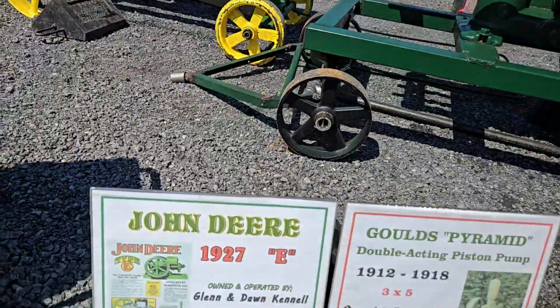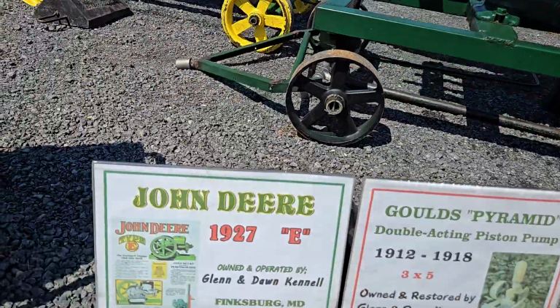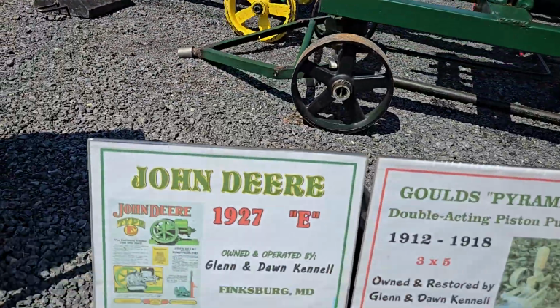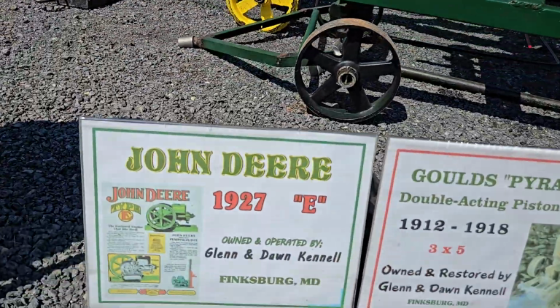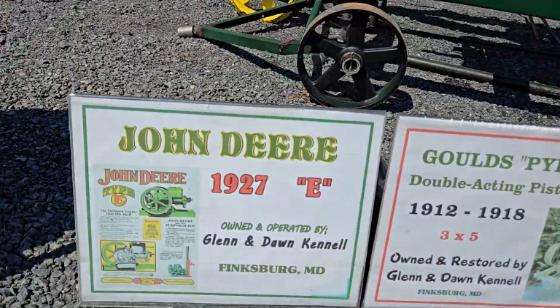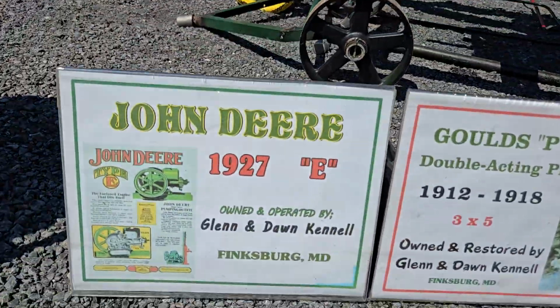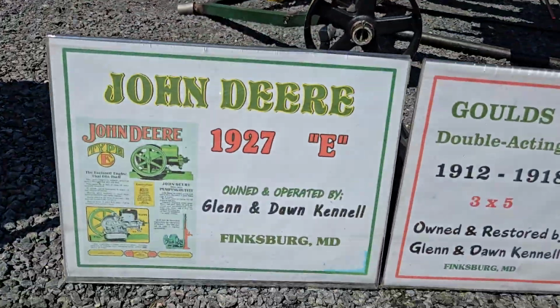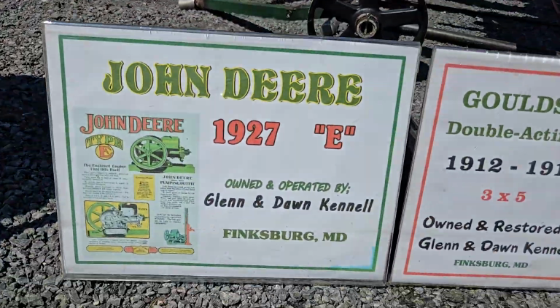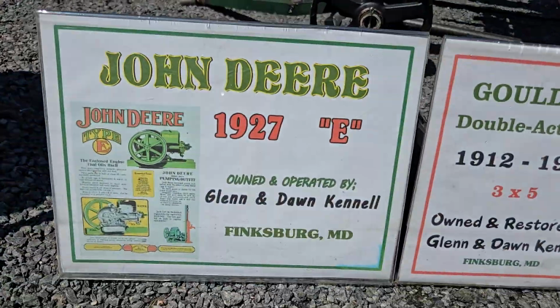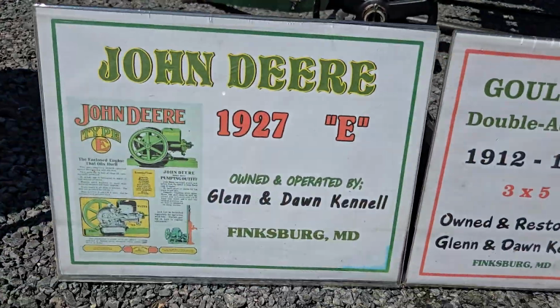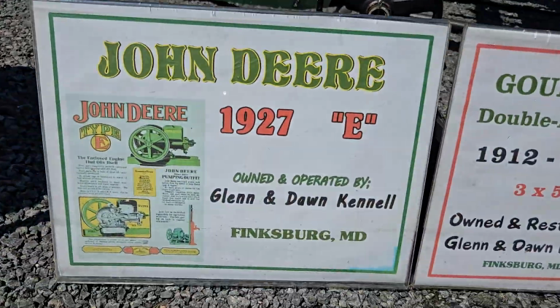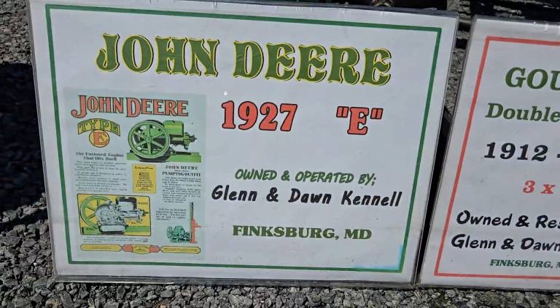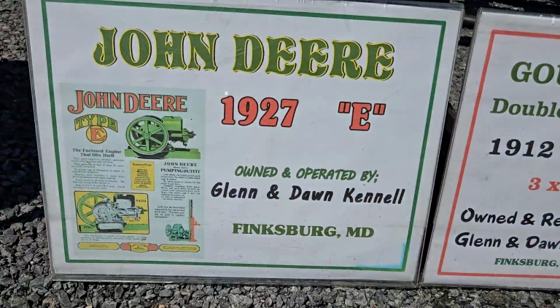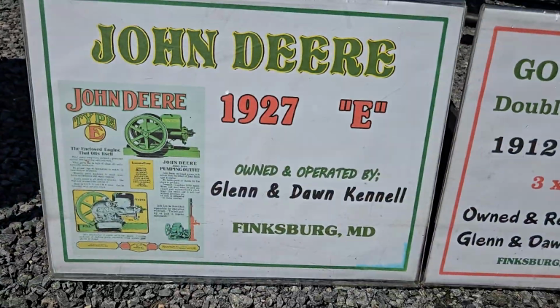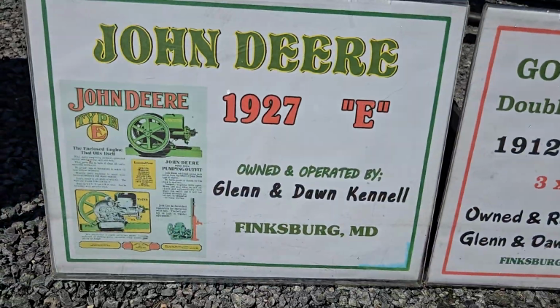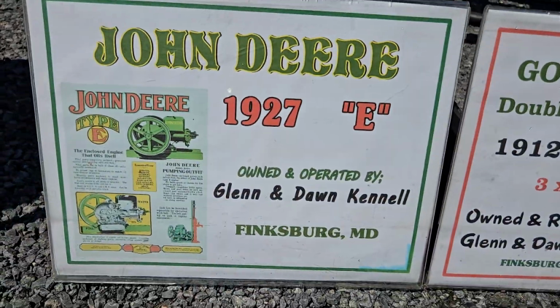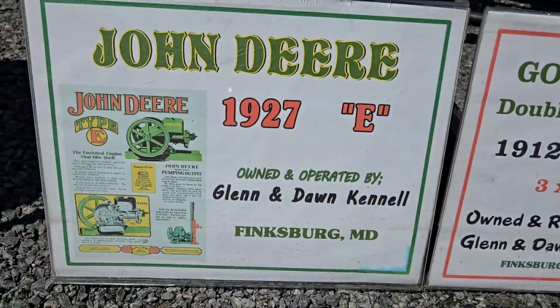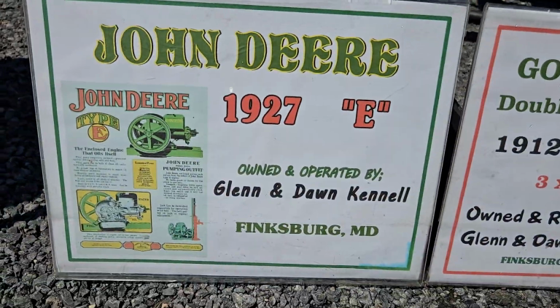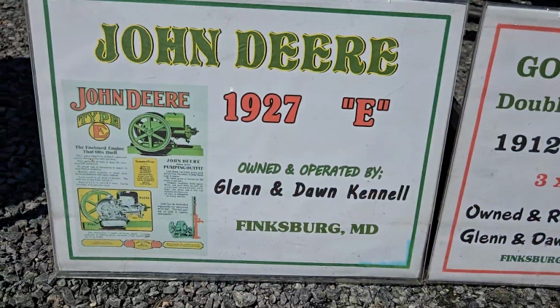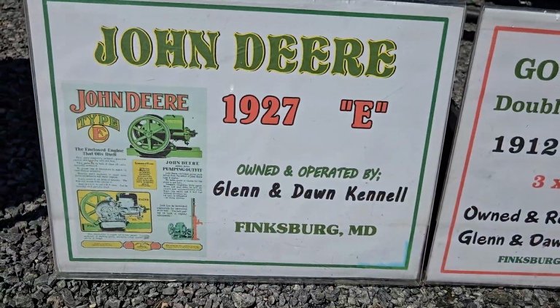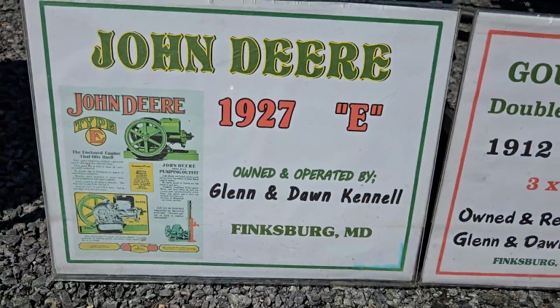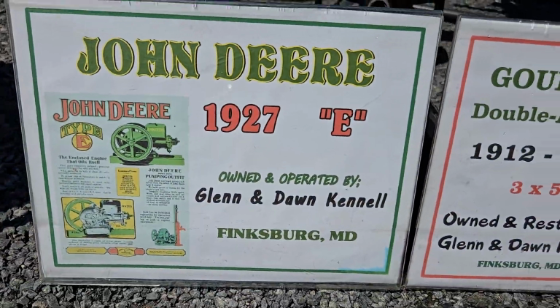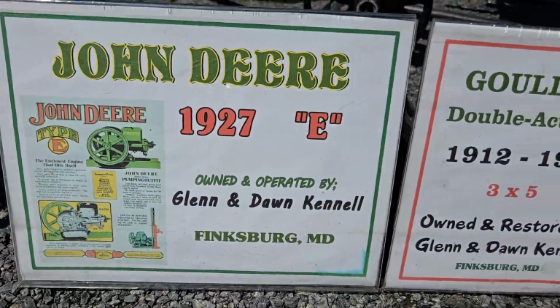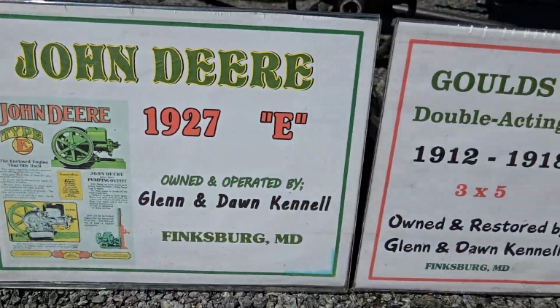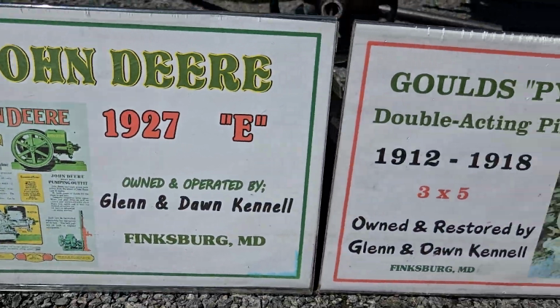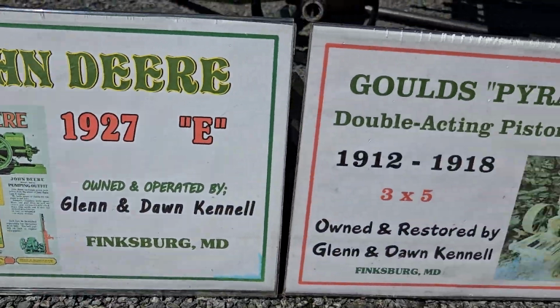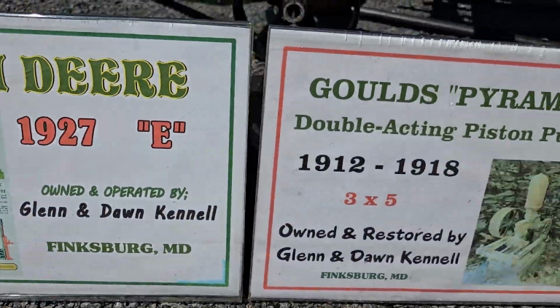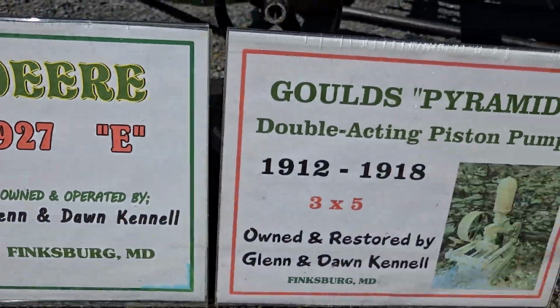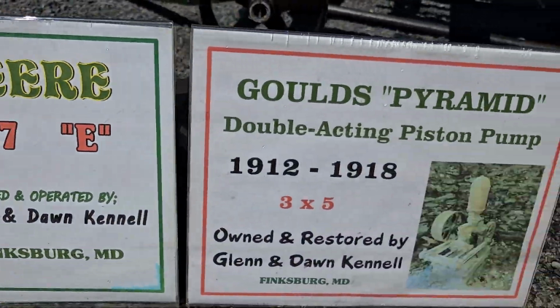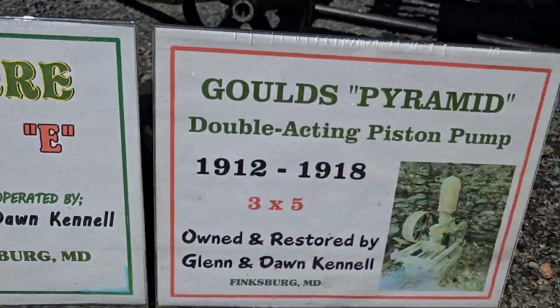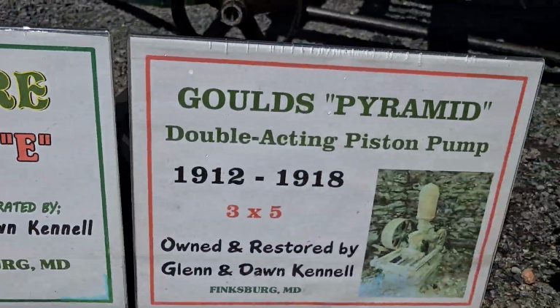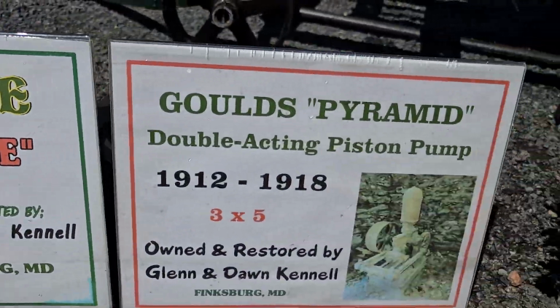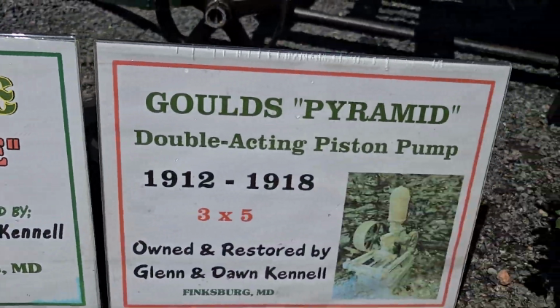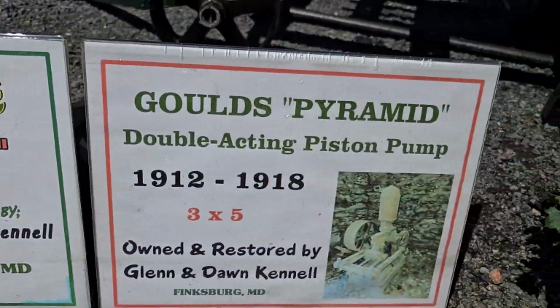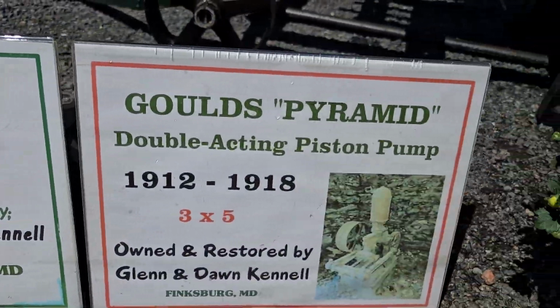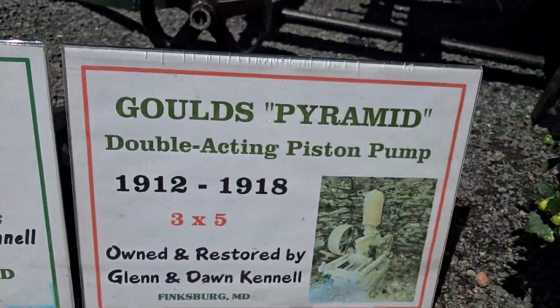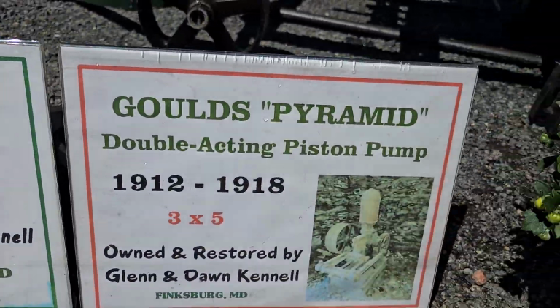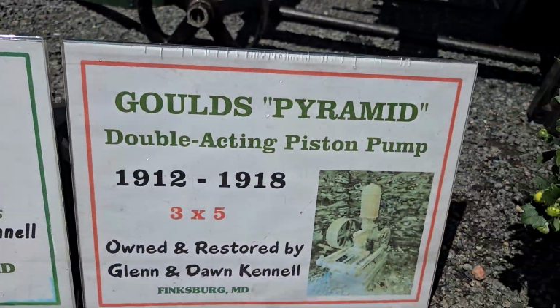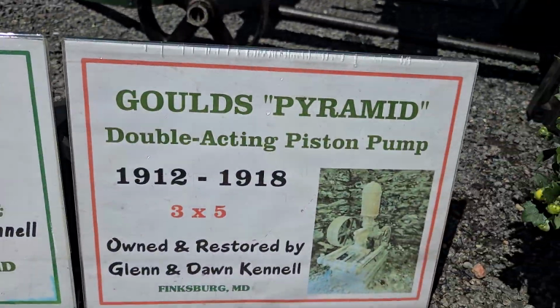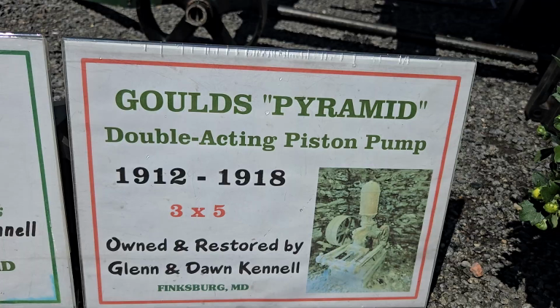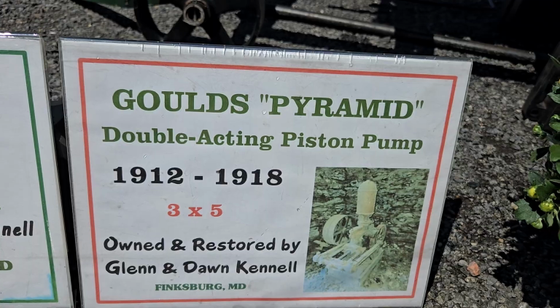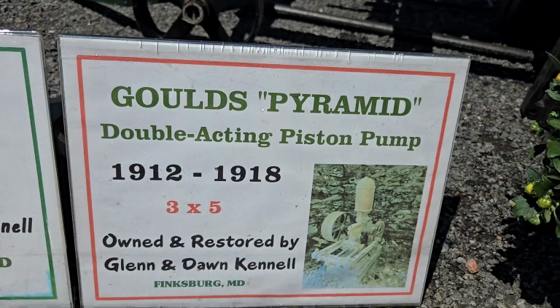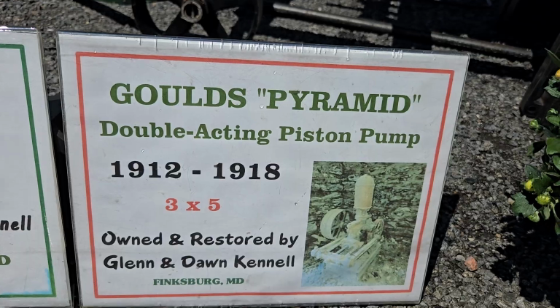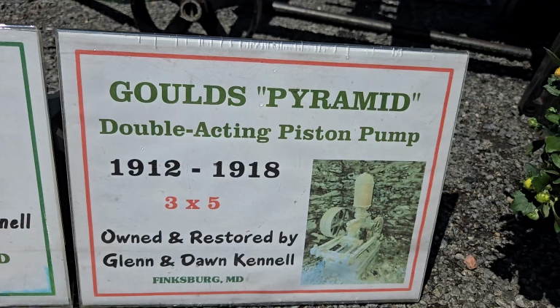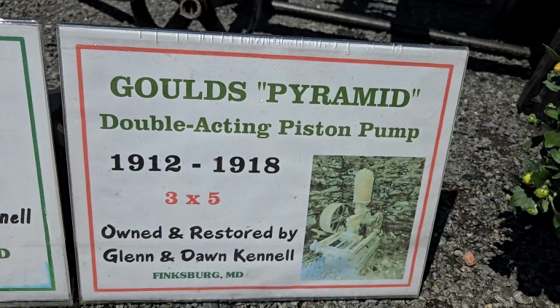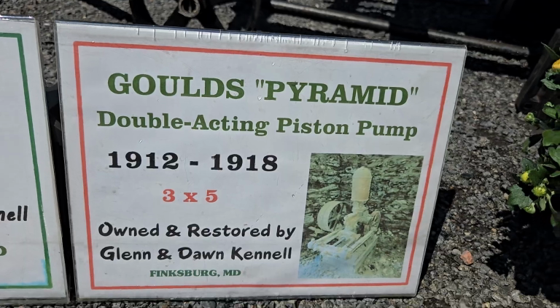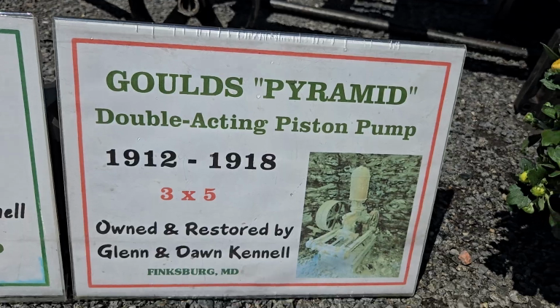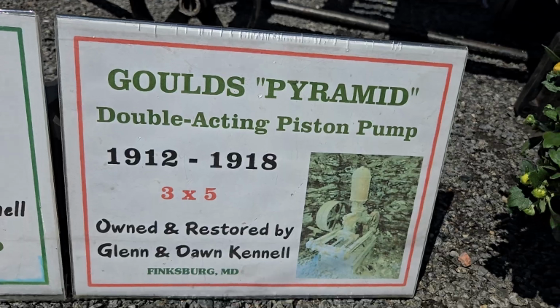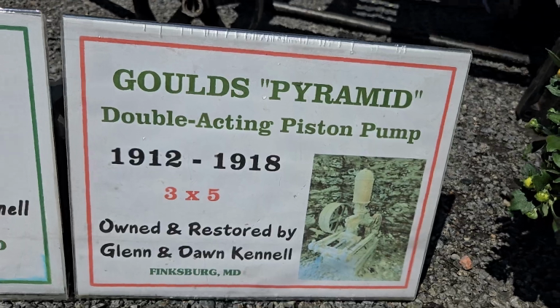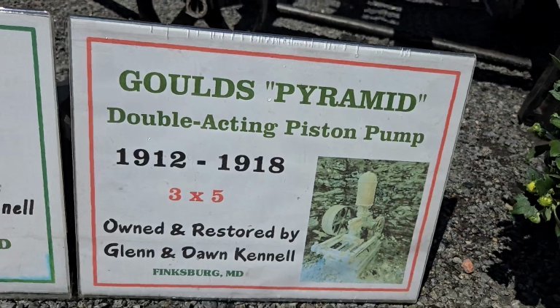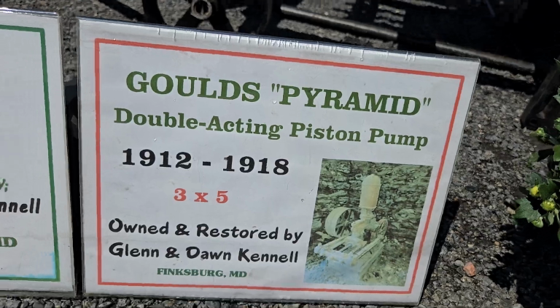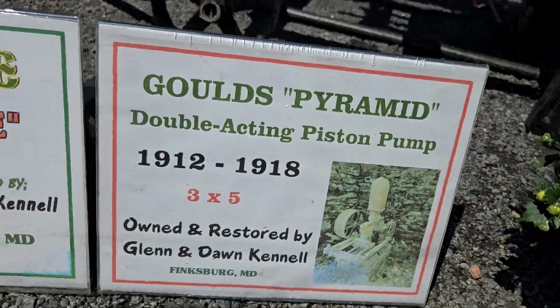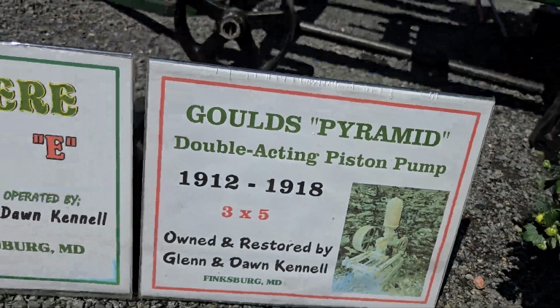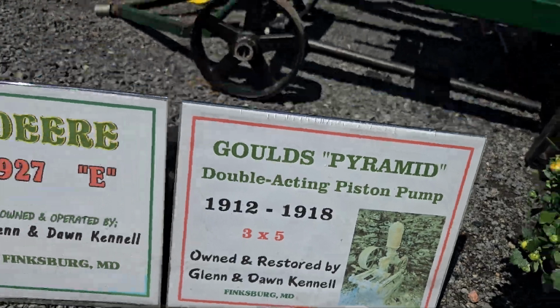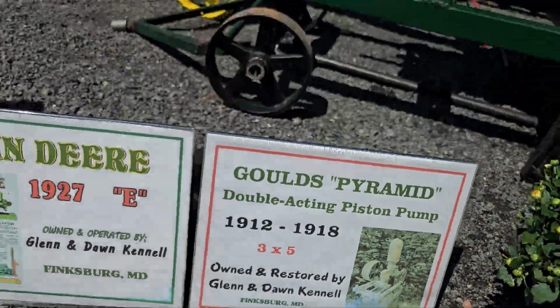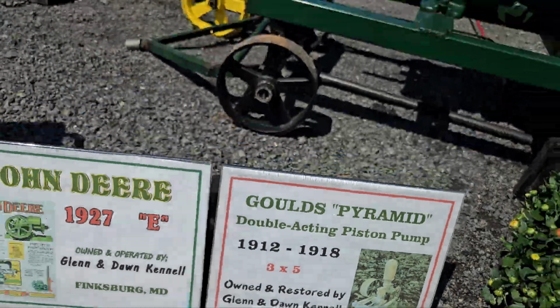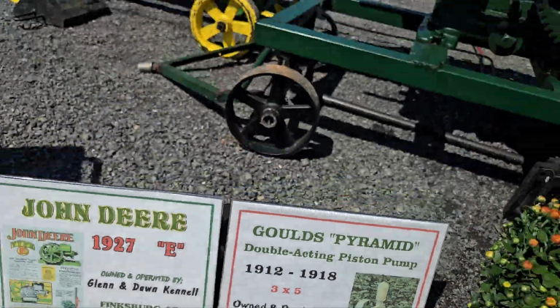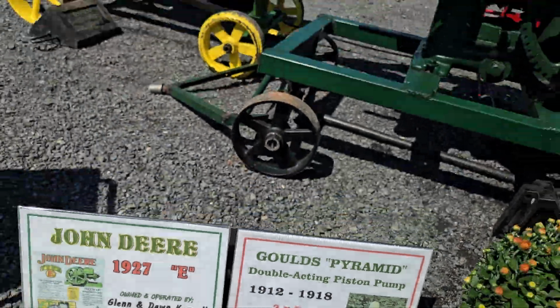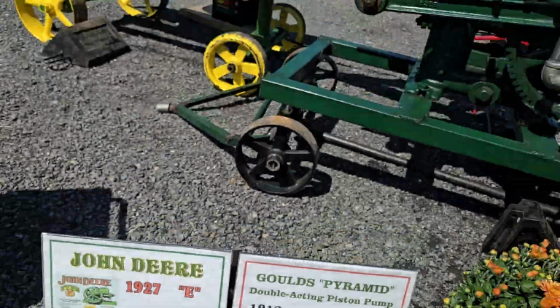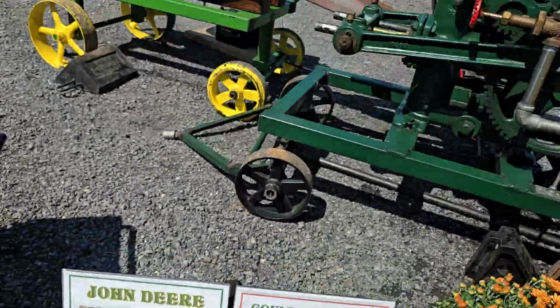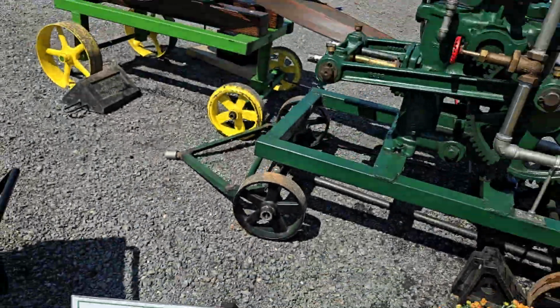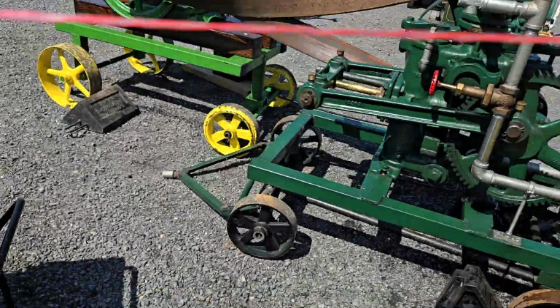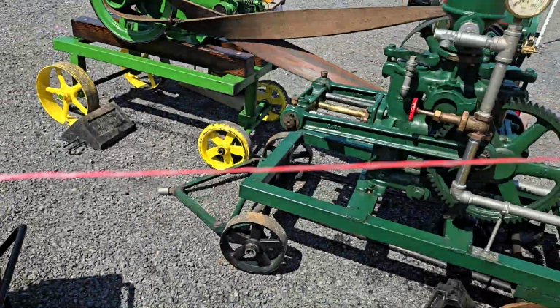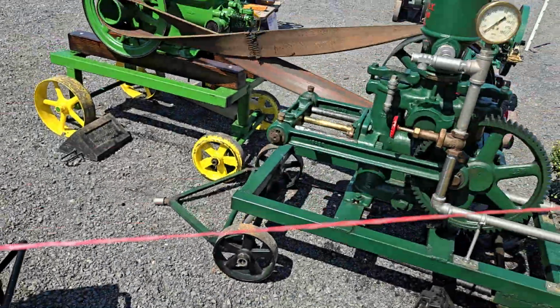A little ride-on board — that's the John Deere 1927 and the Pyramid Double Action Piston Pump.